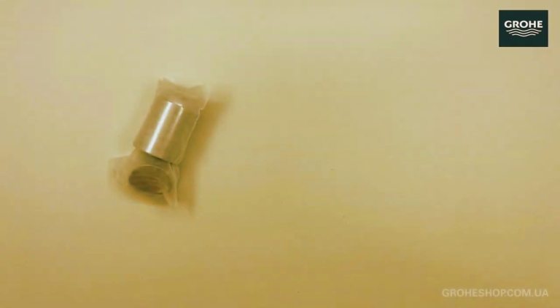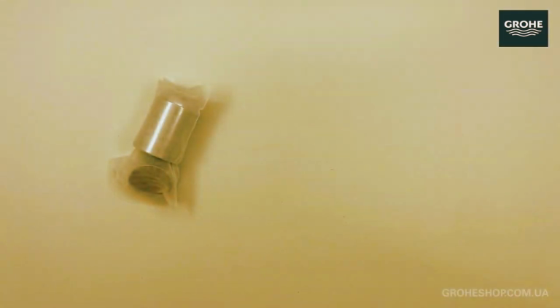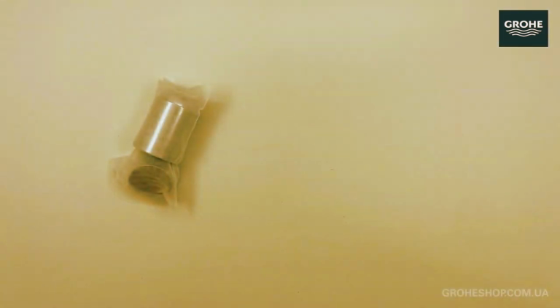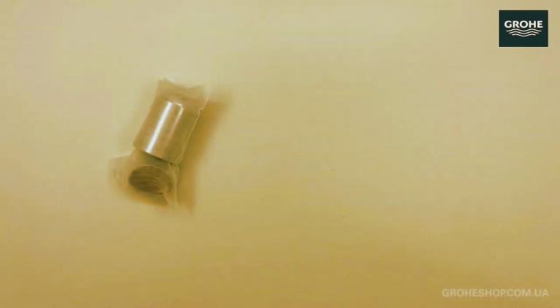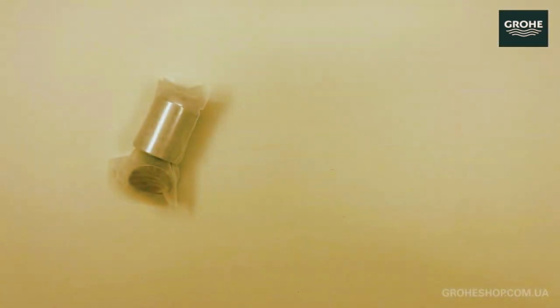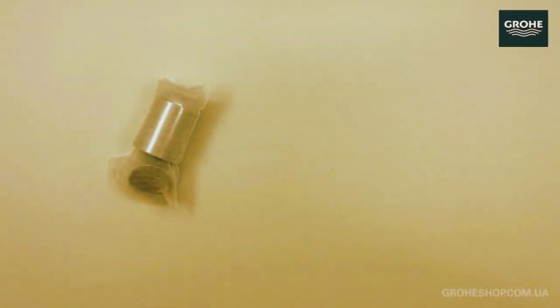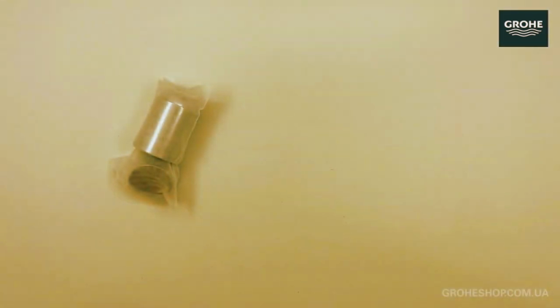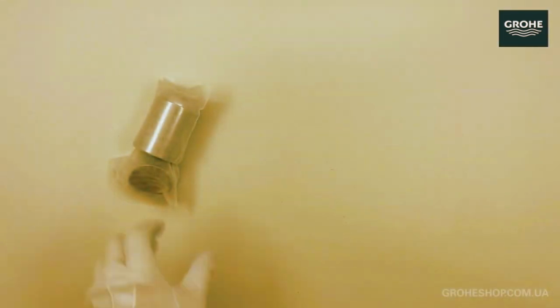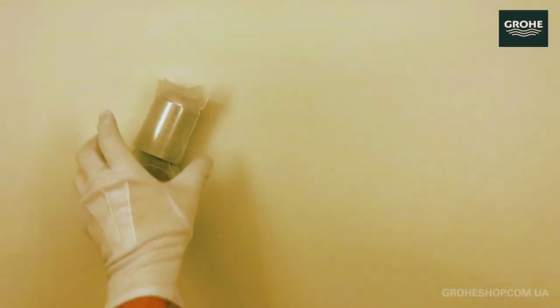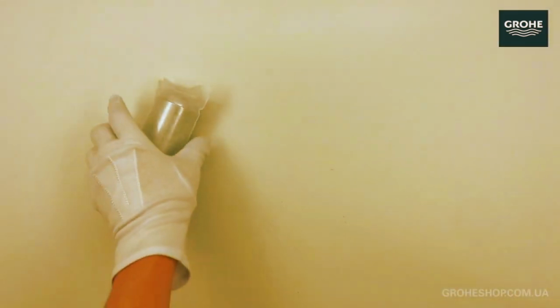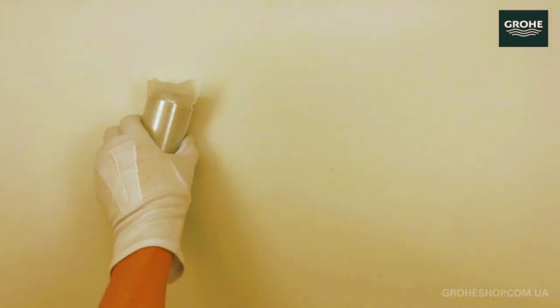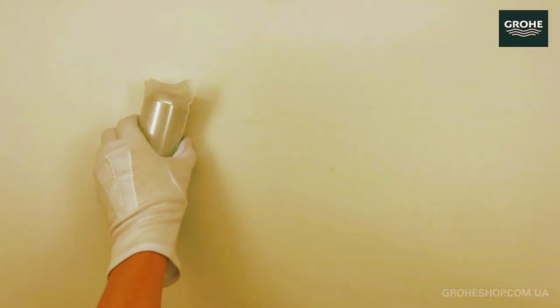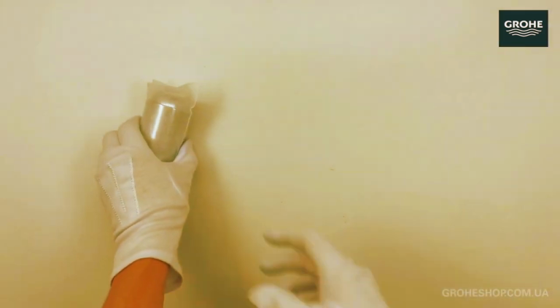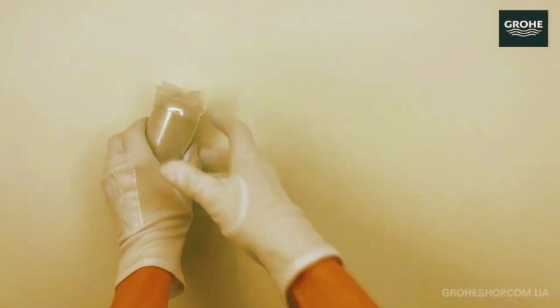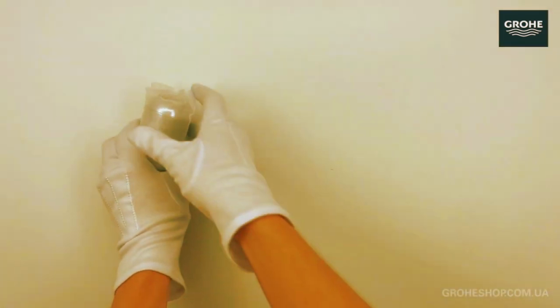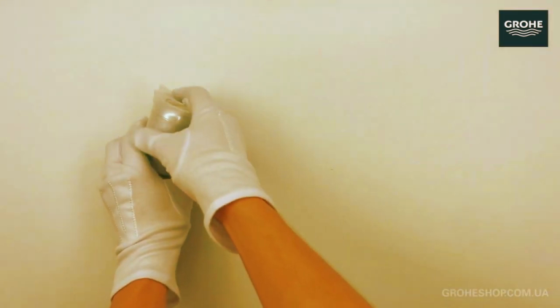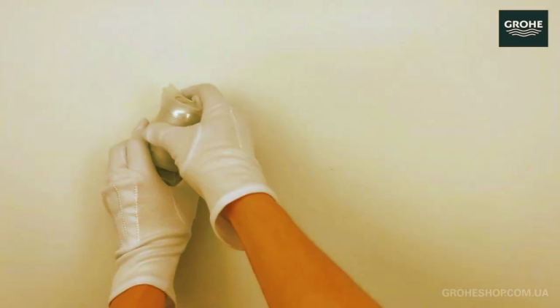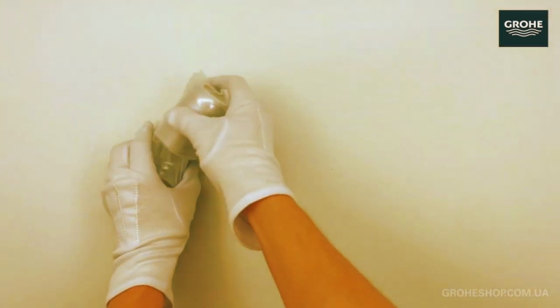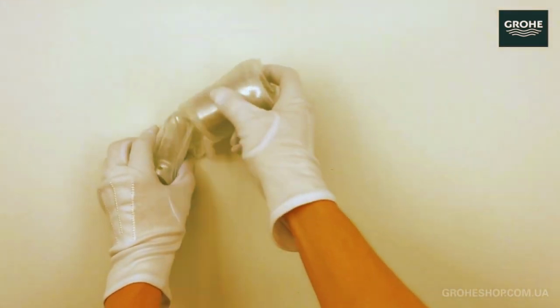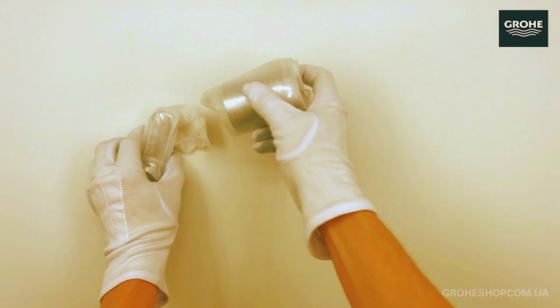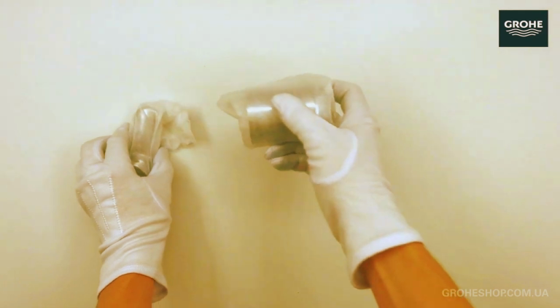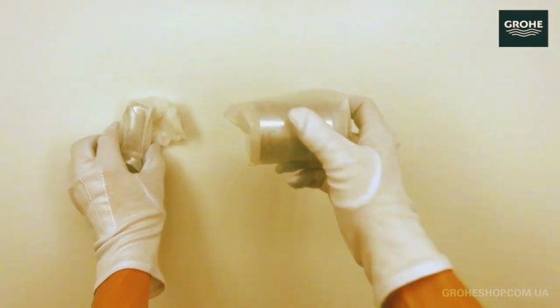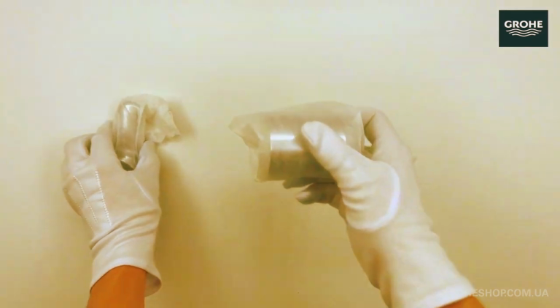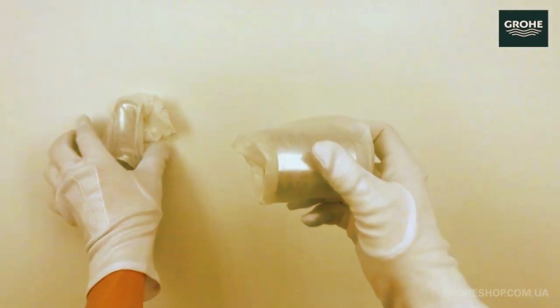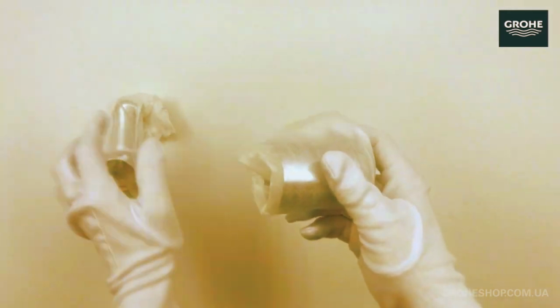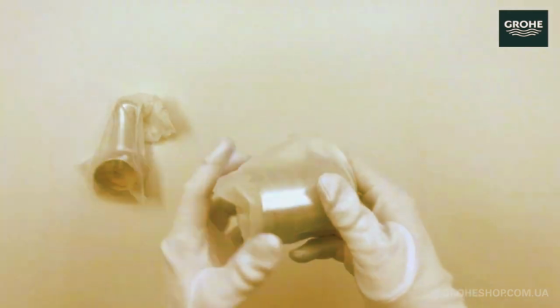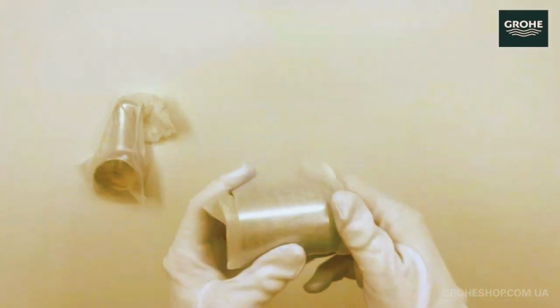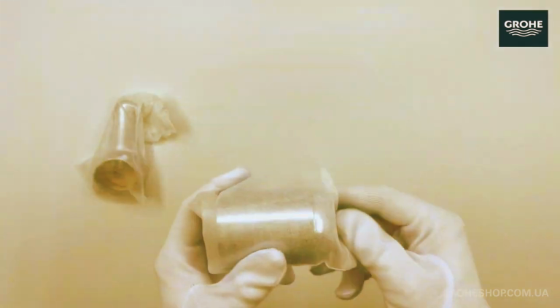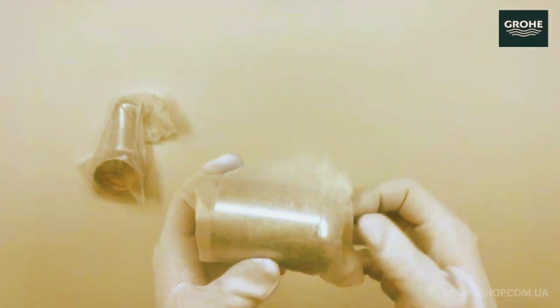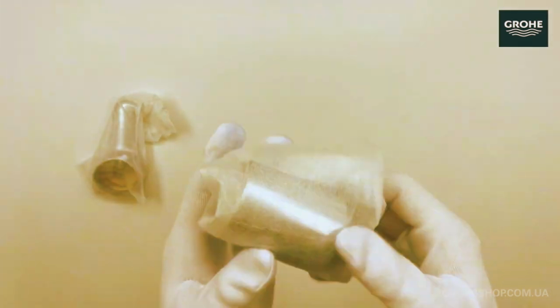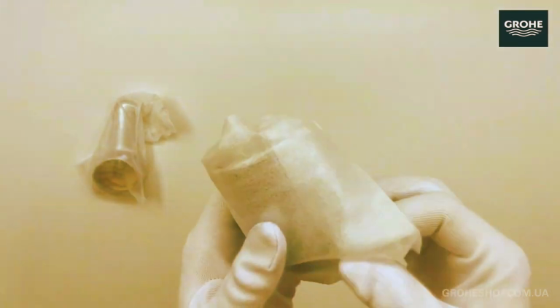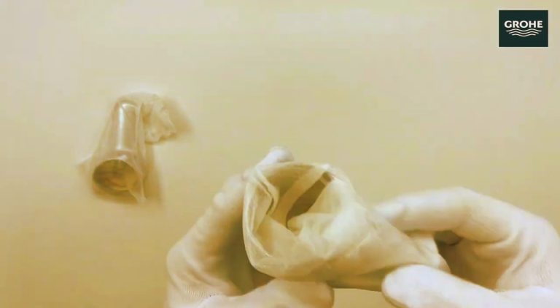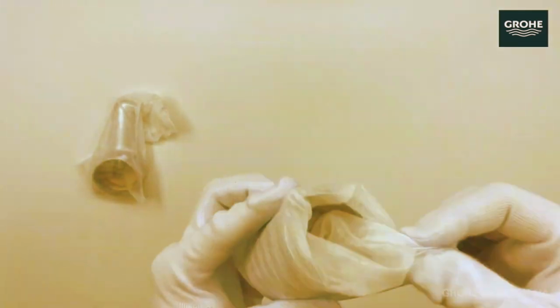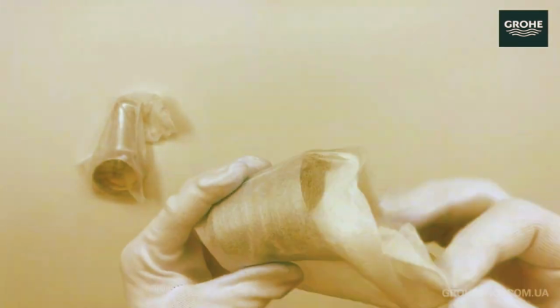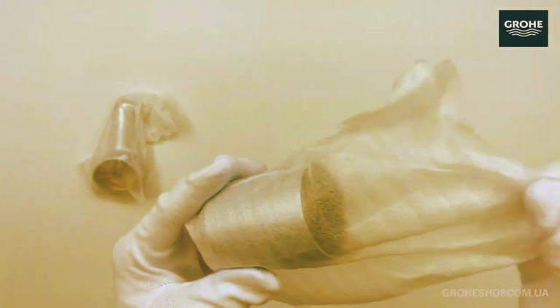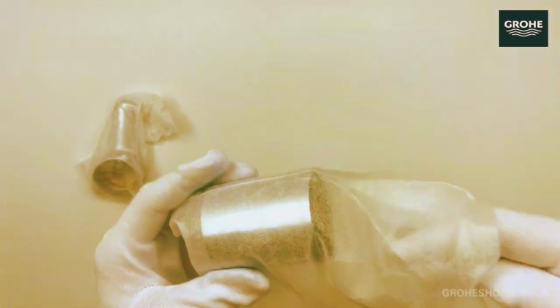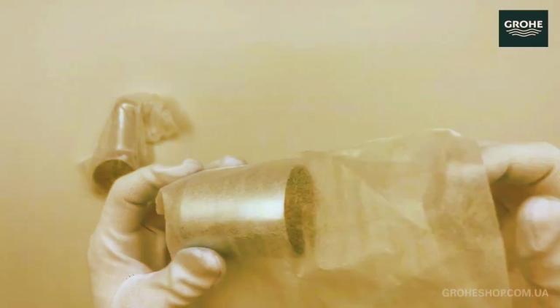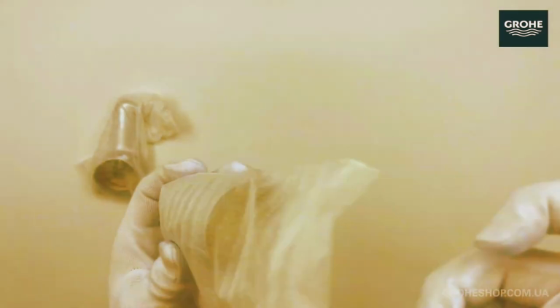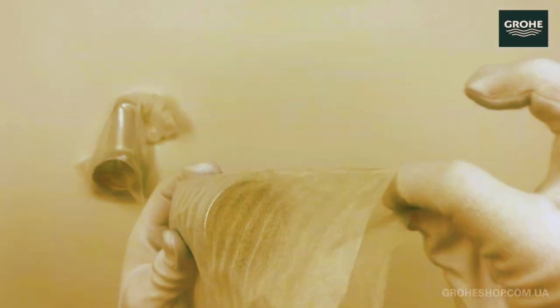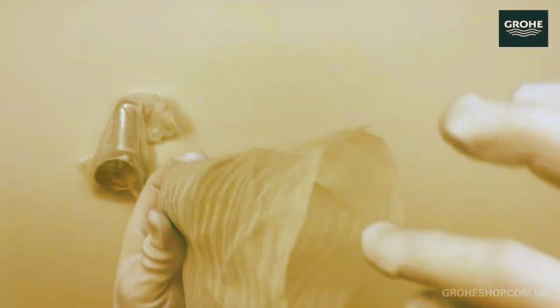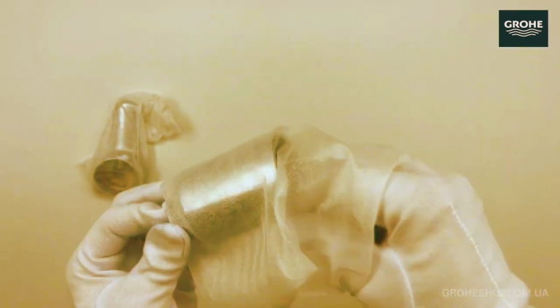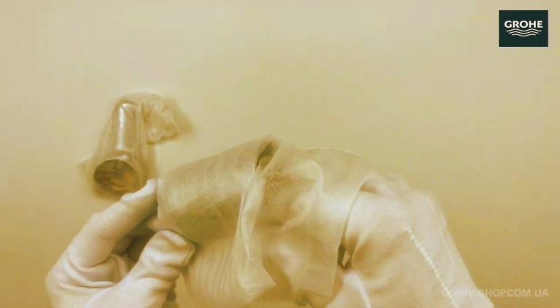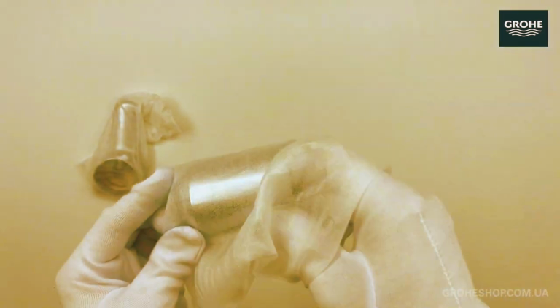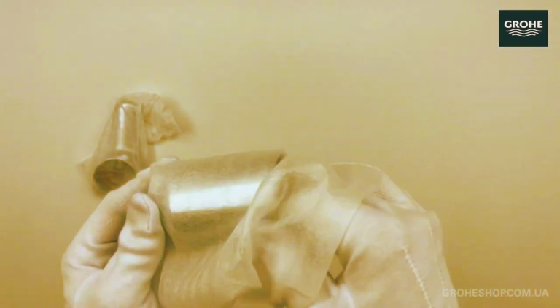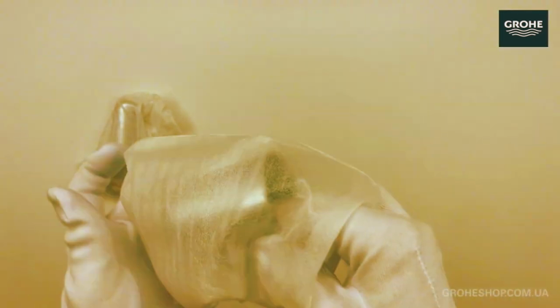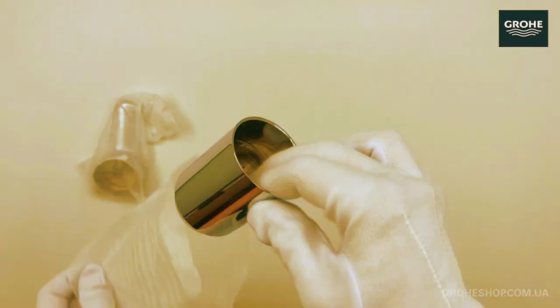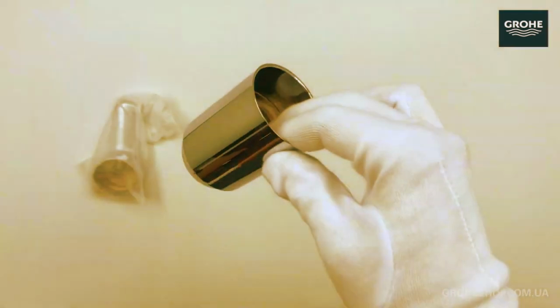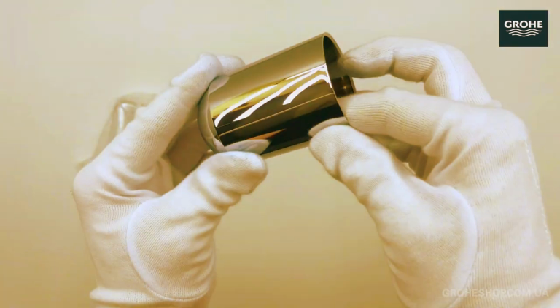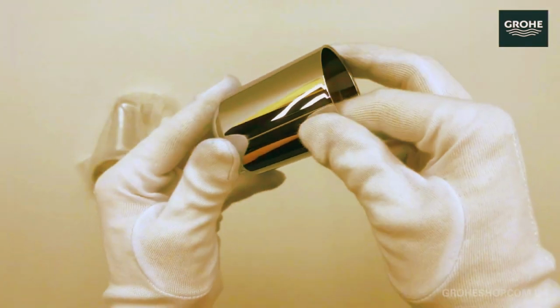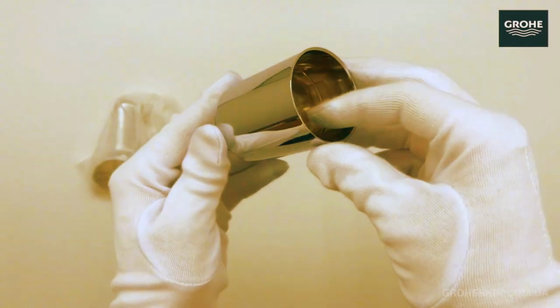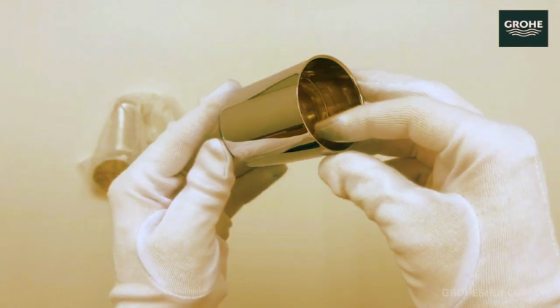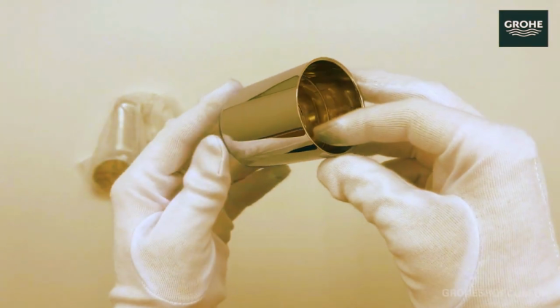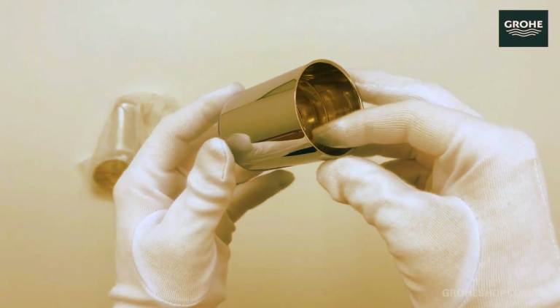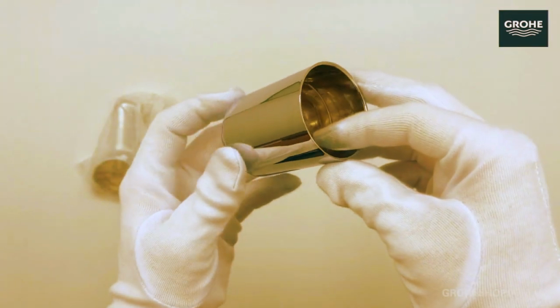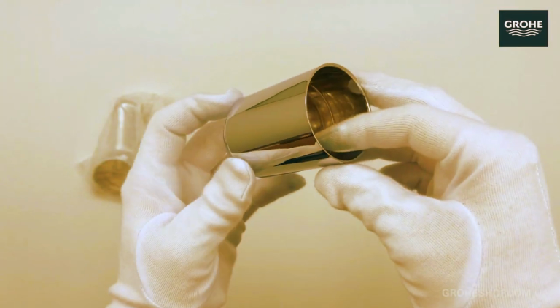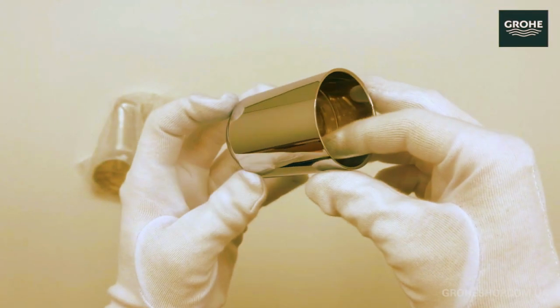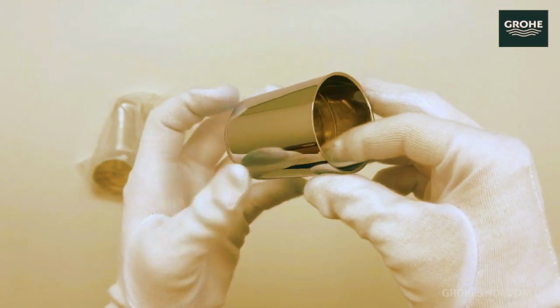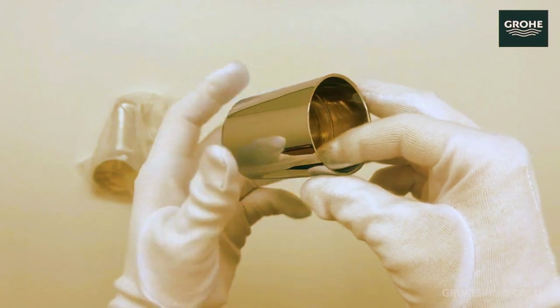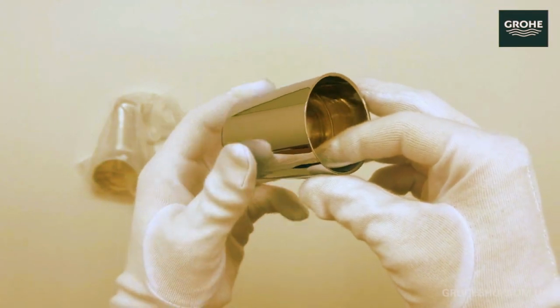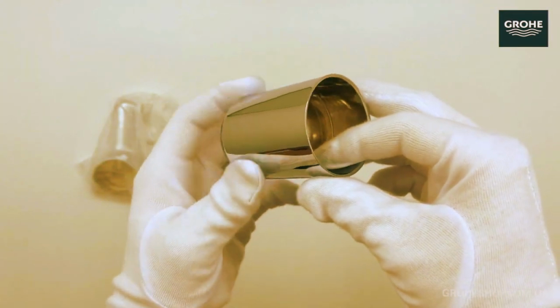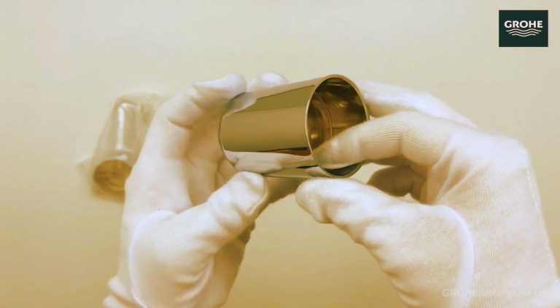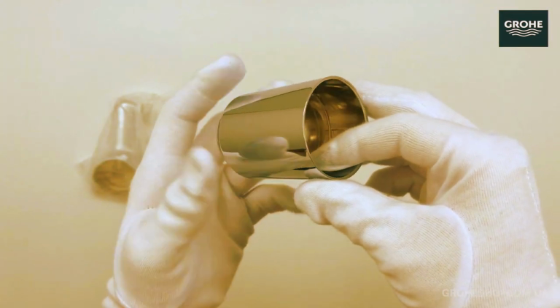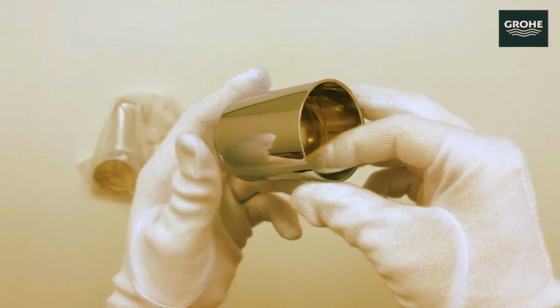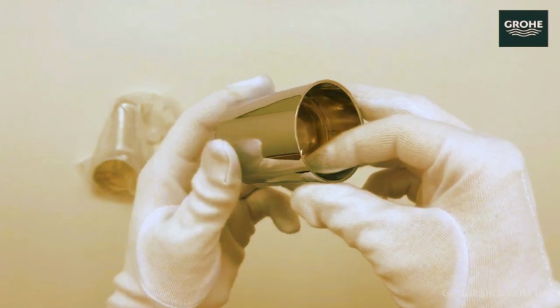Thanks to the sparkling and hard-wearing Grohe Starlight Chrome finish, this bath mixer will stay looking immaculate for years to come.